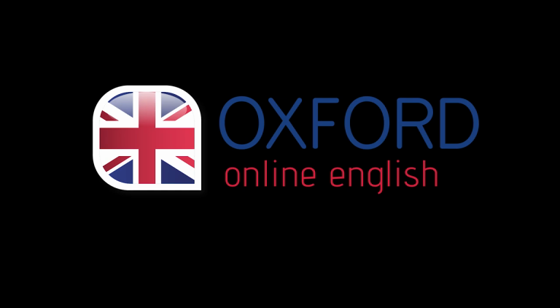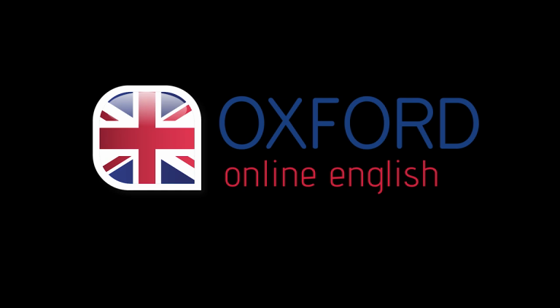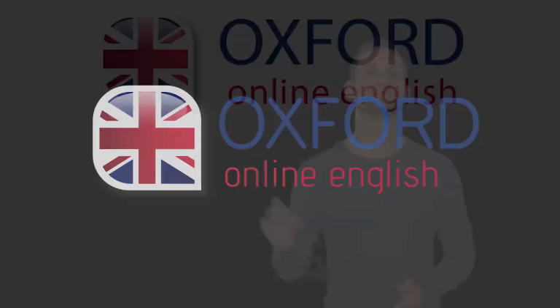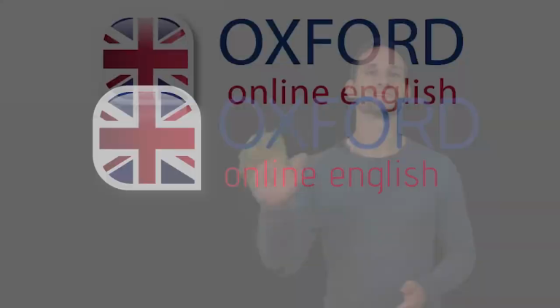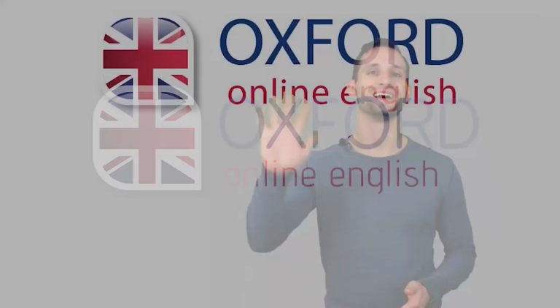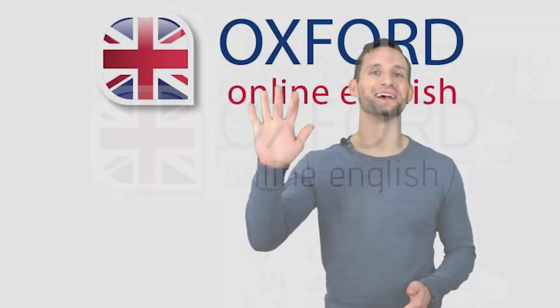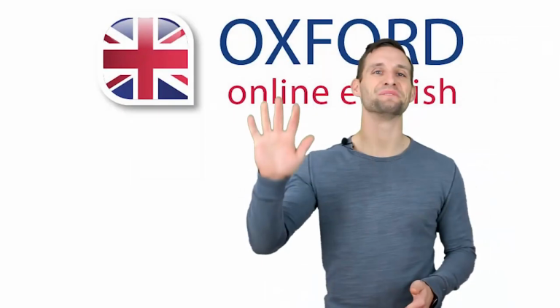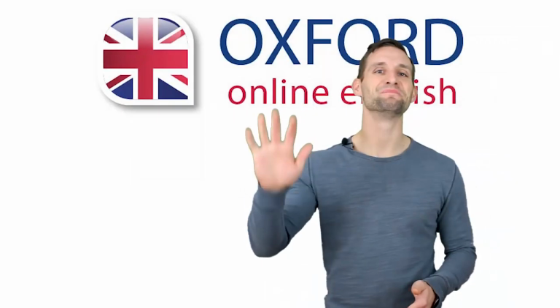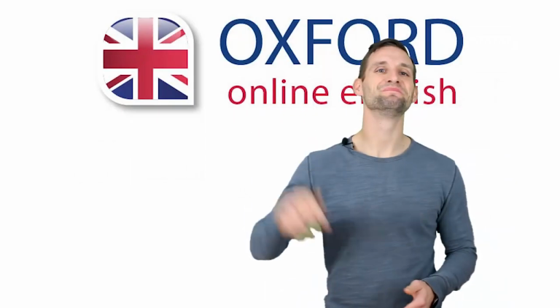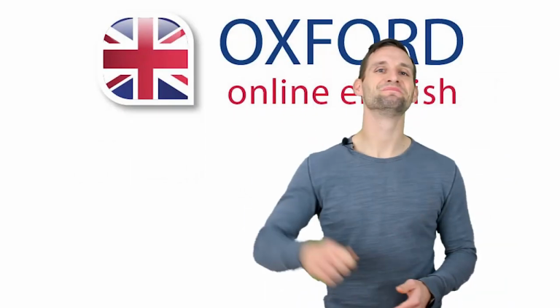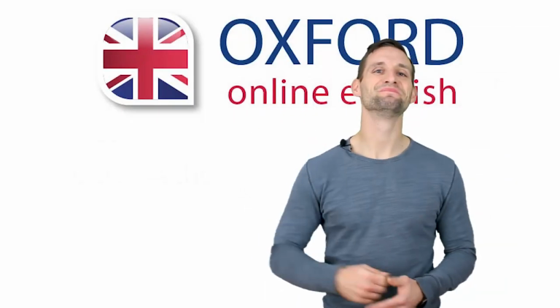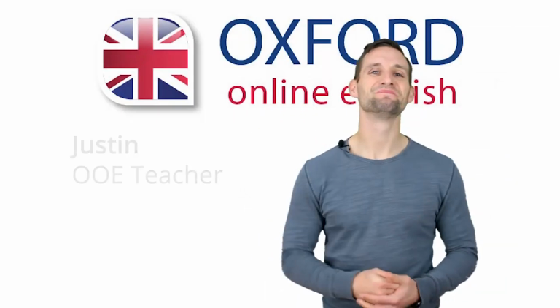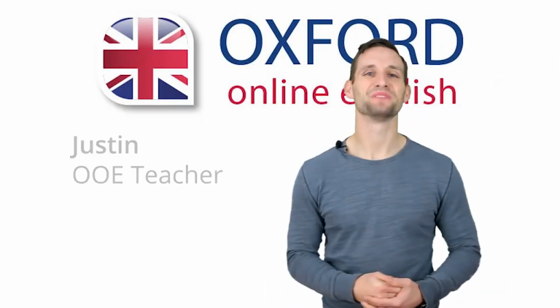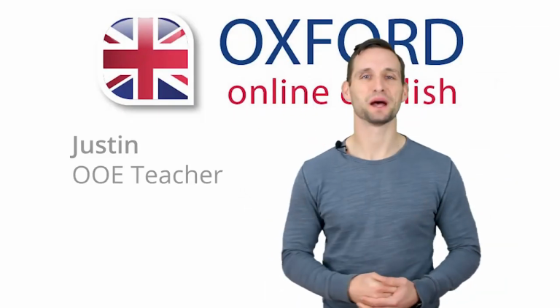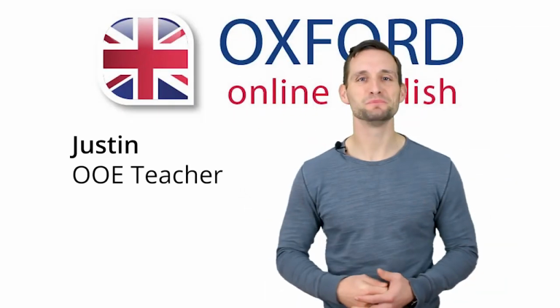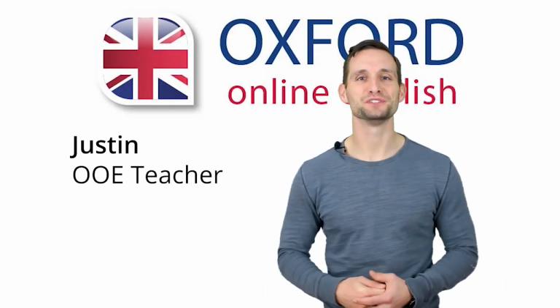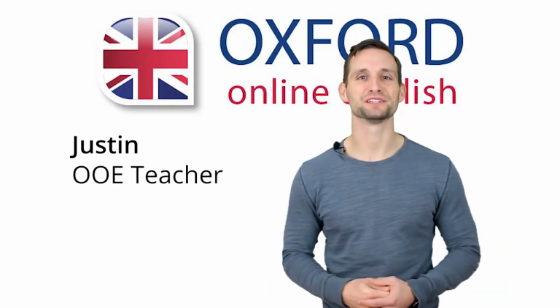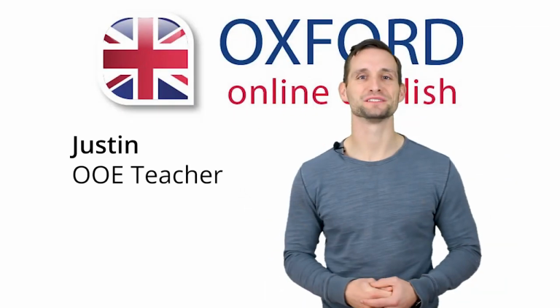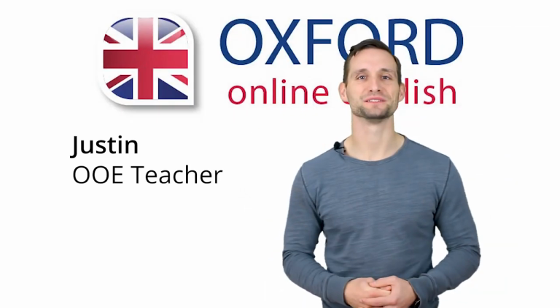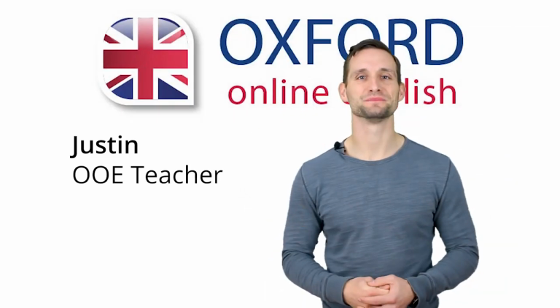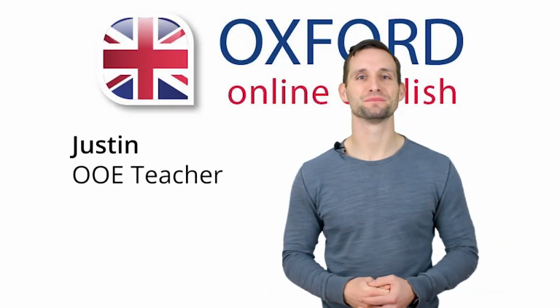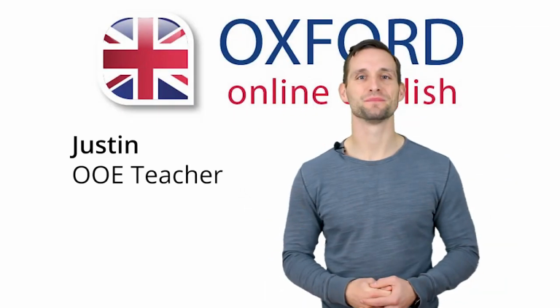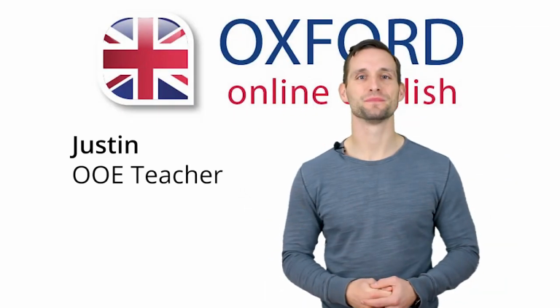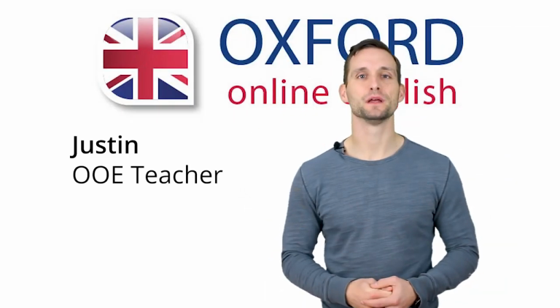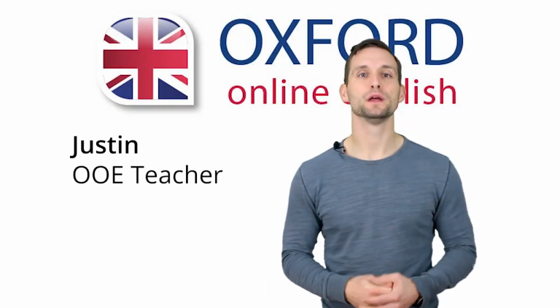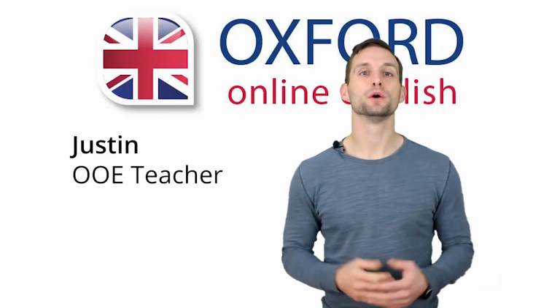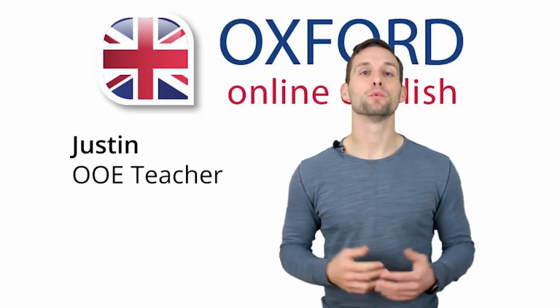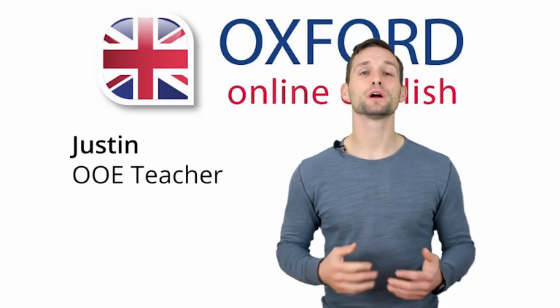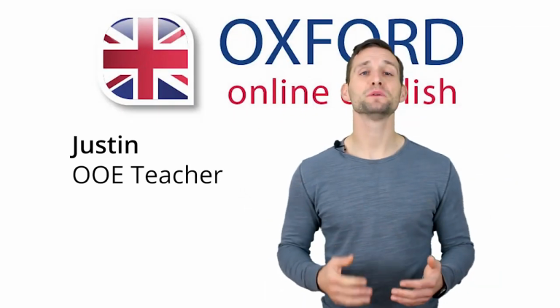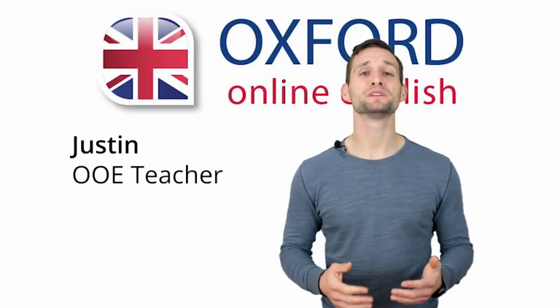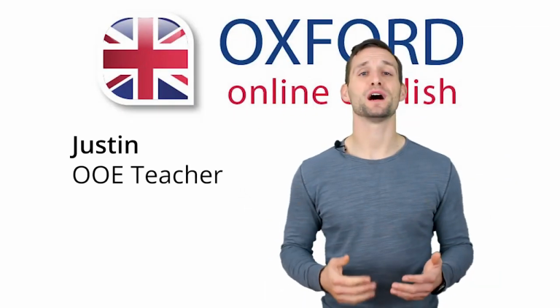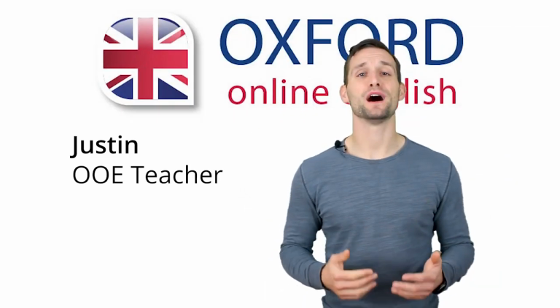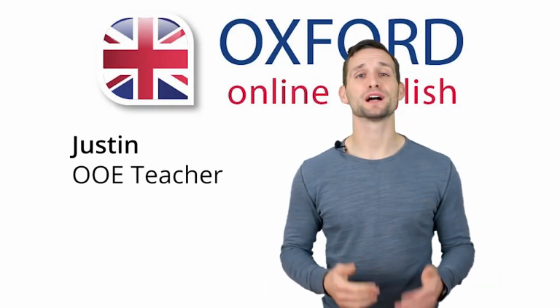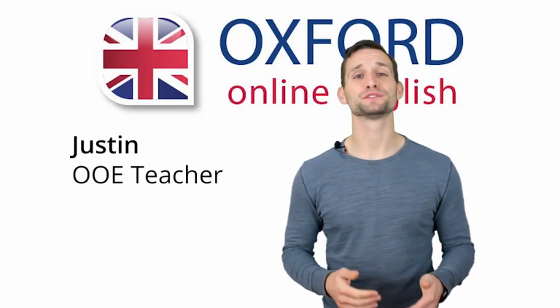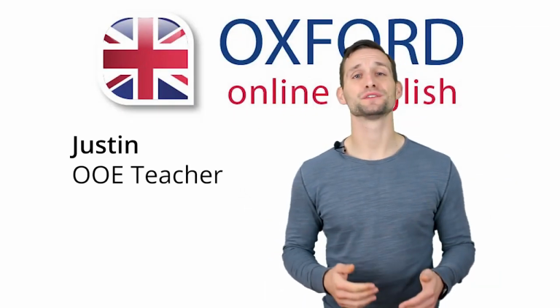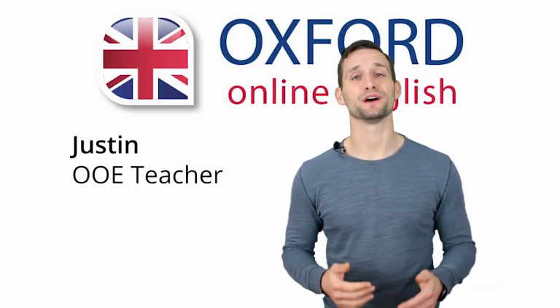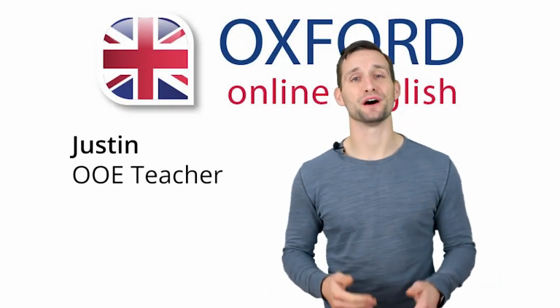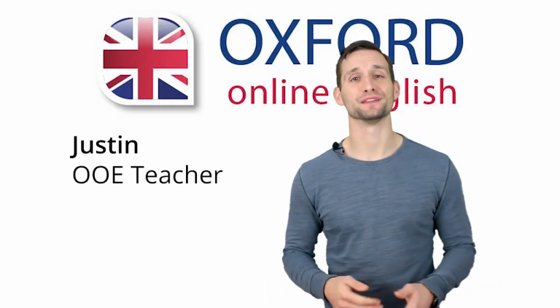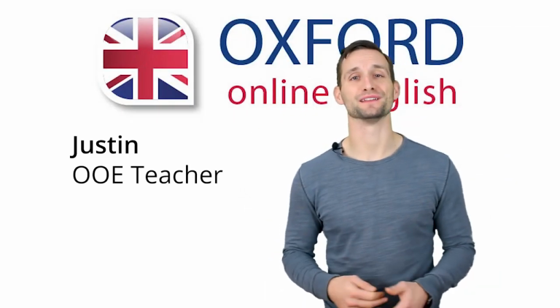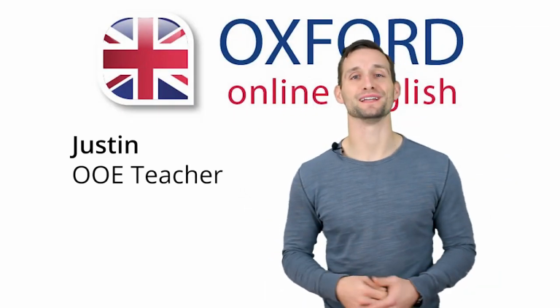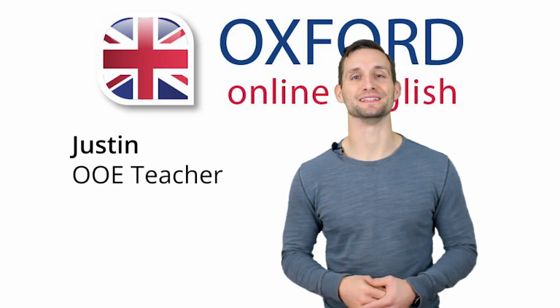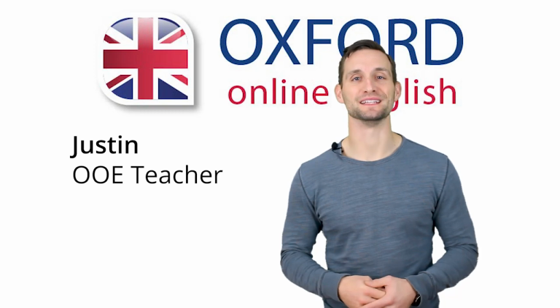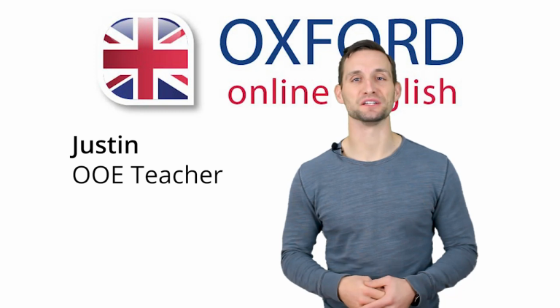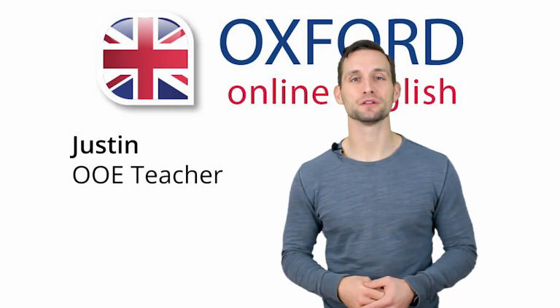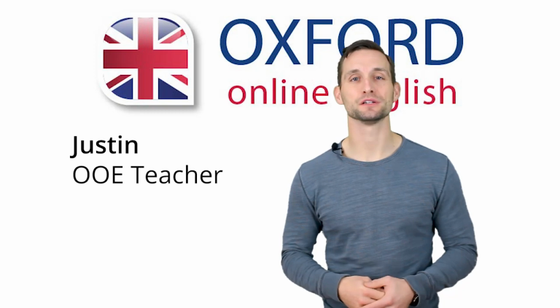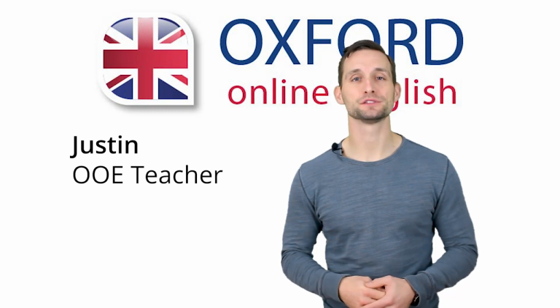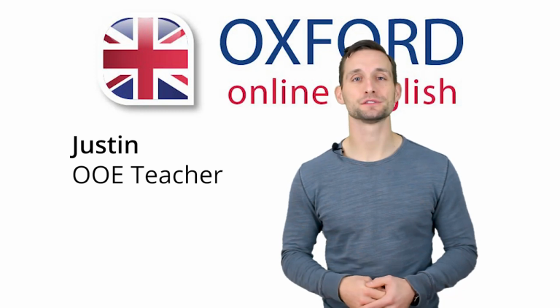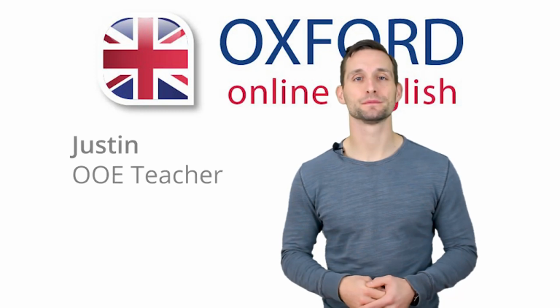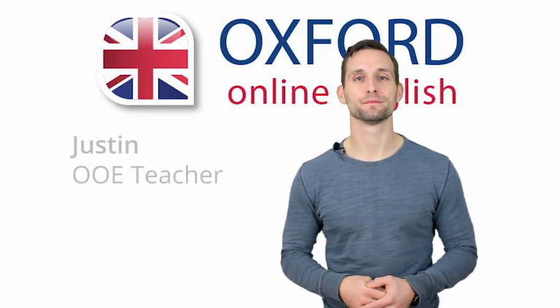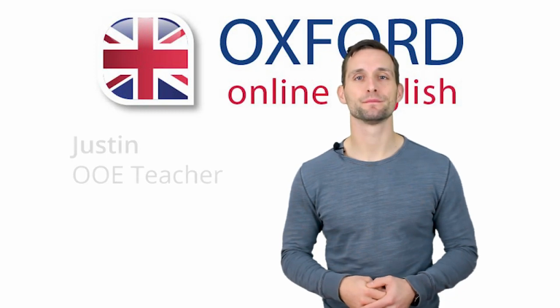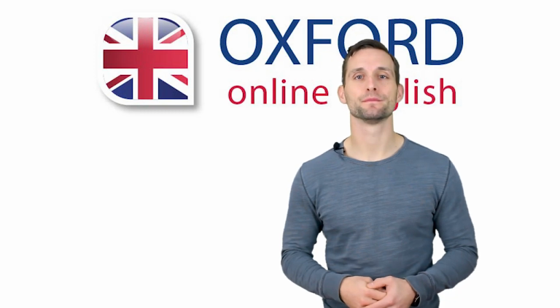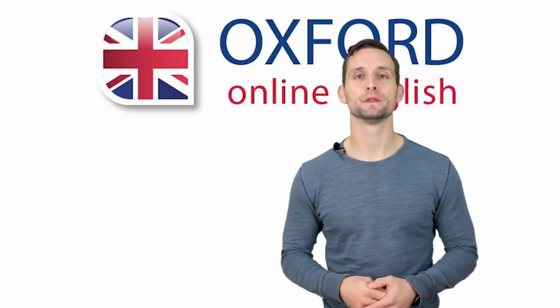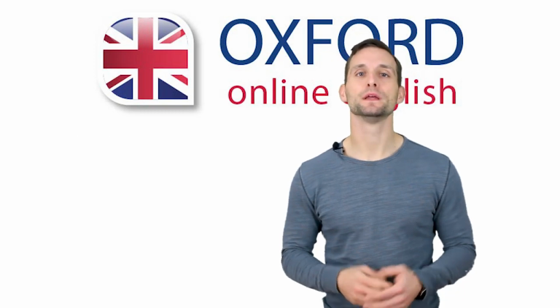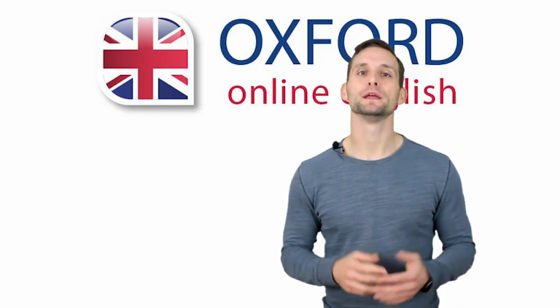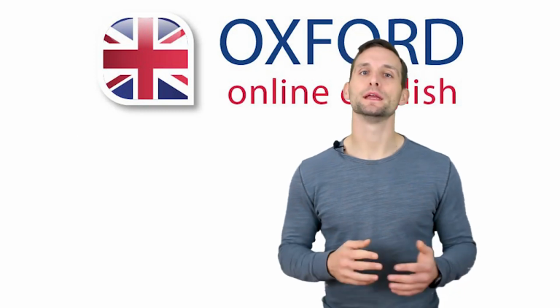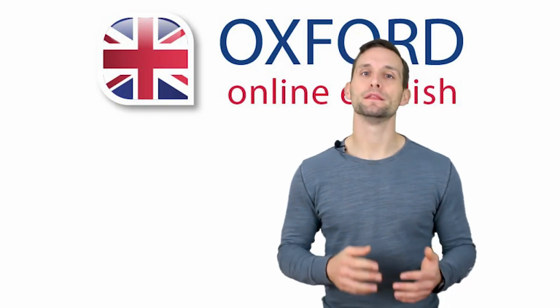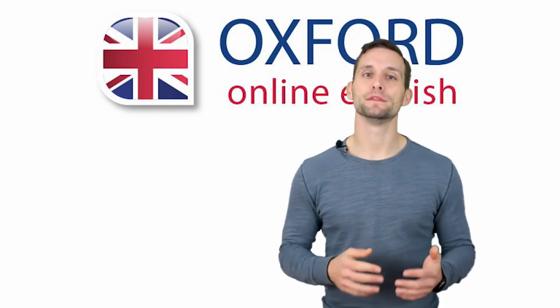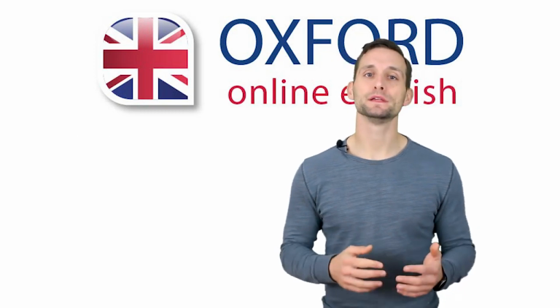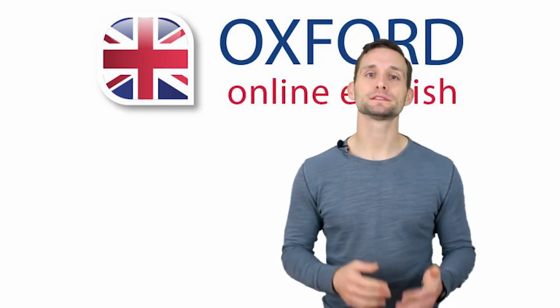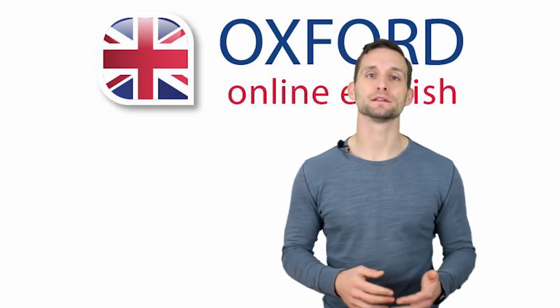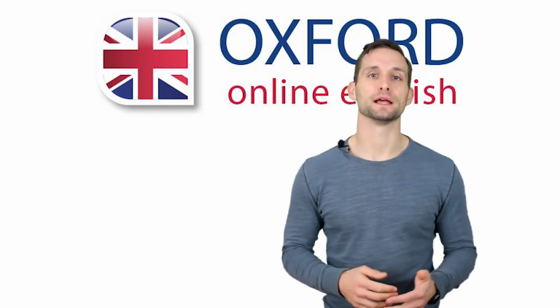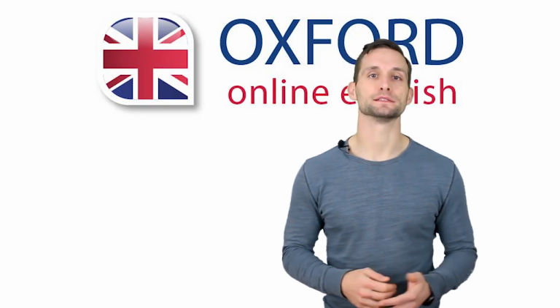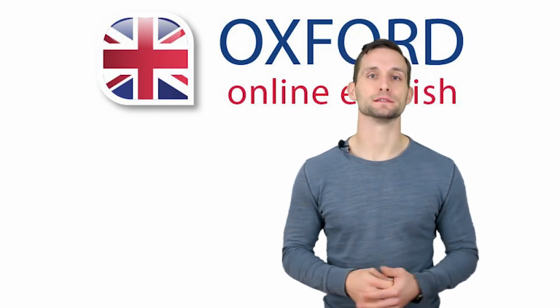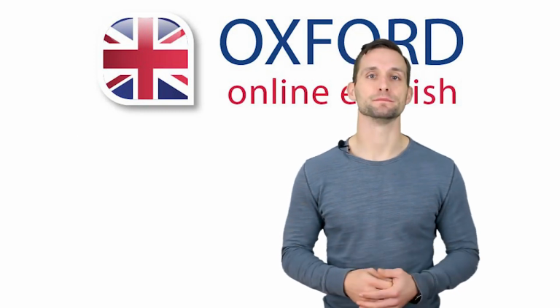Hi, I'm Justin. Welcome to Oxford Online English.